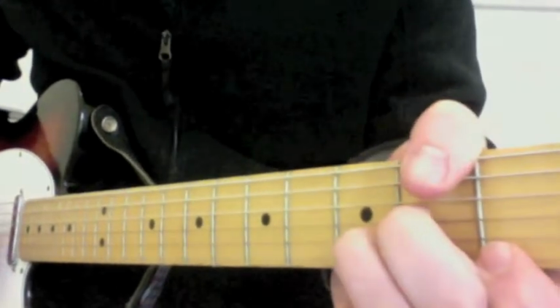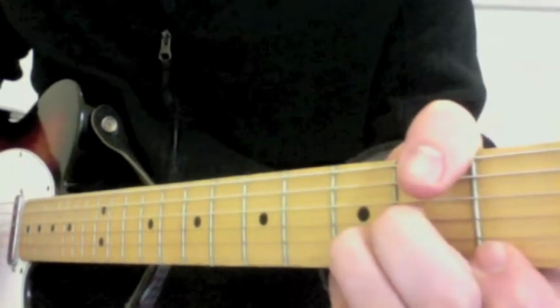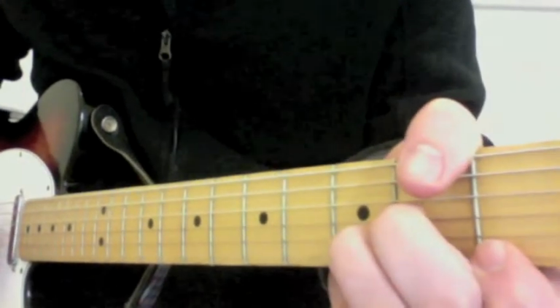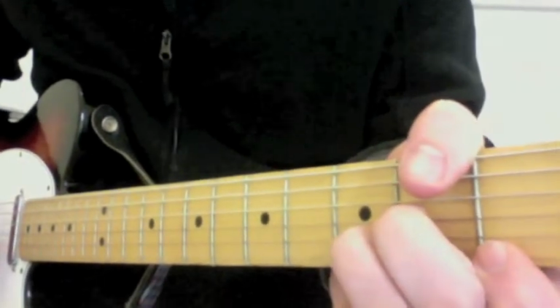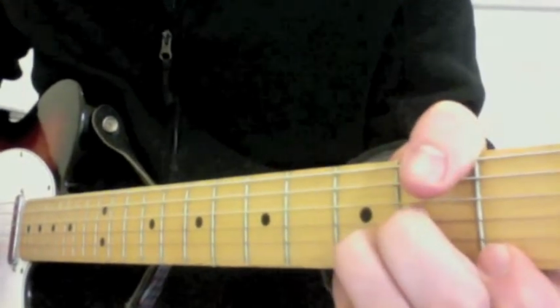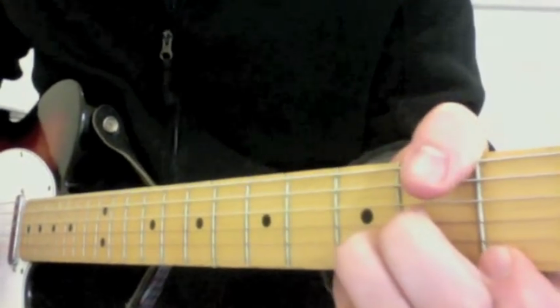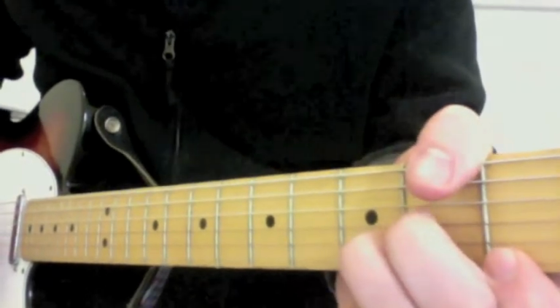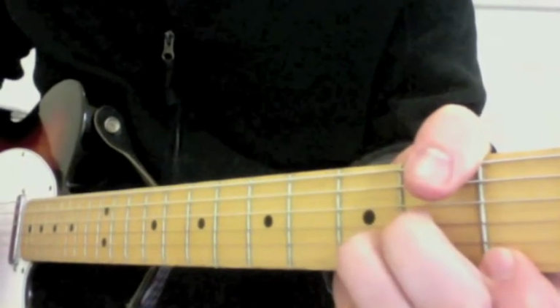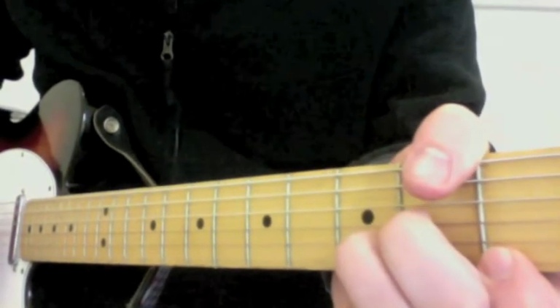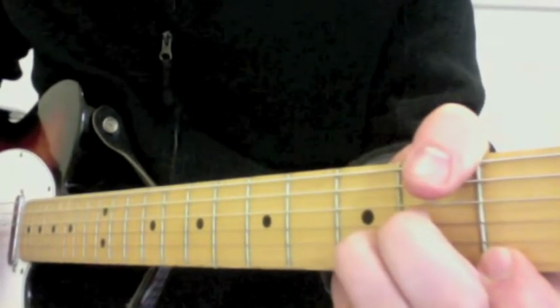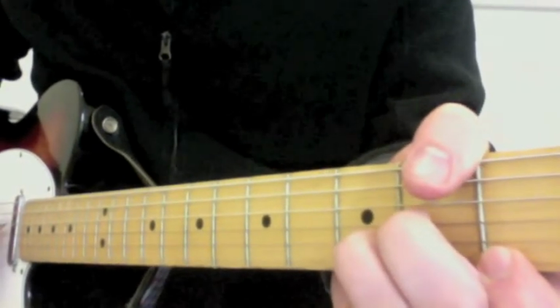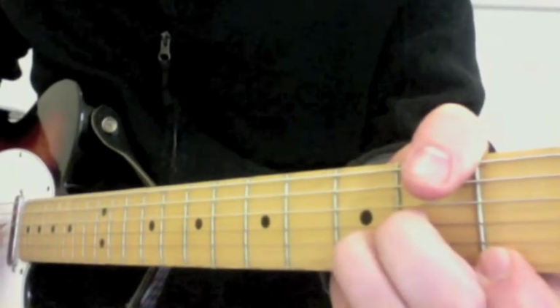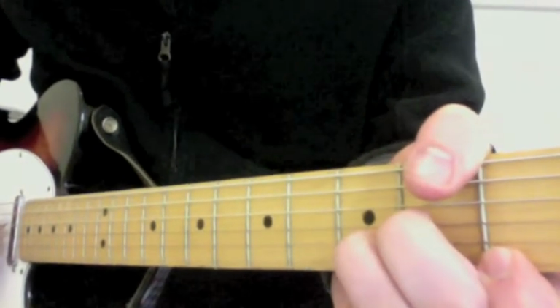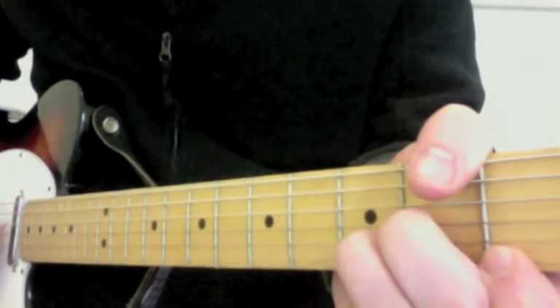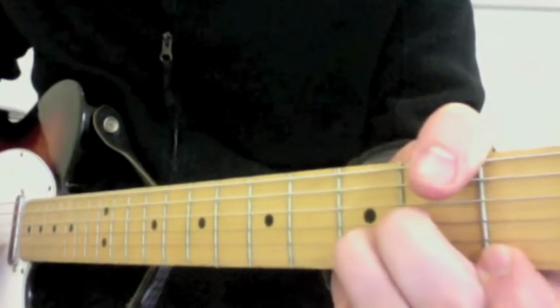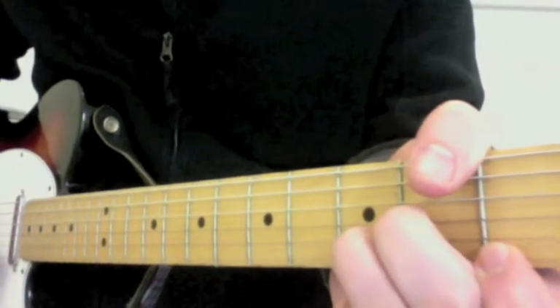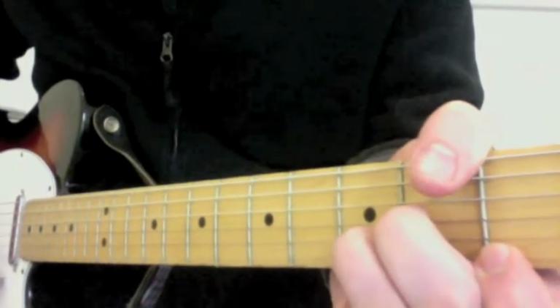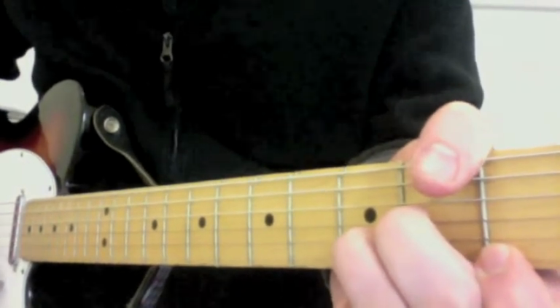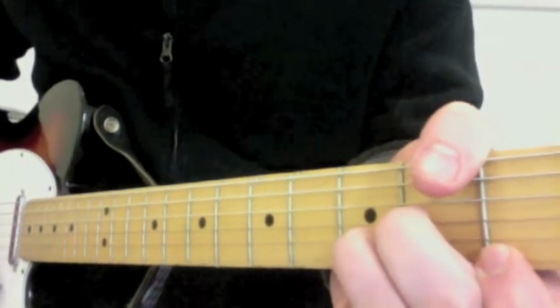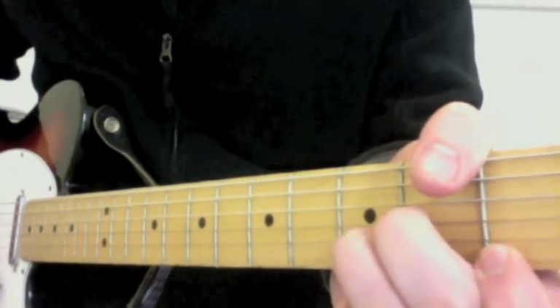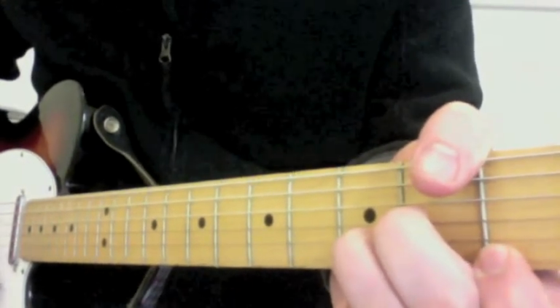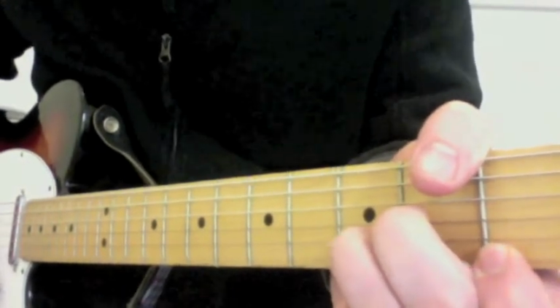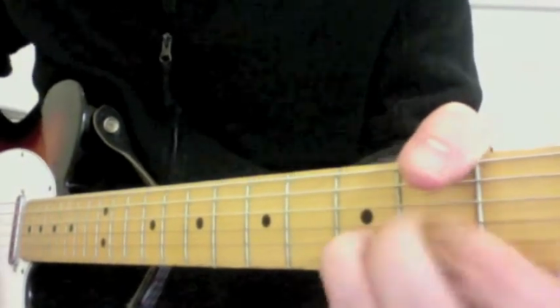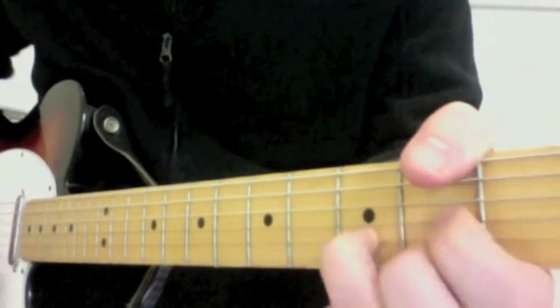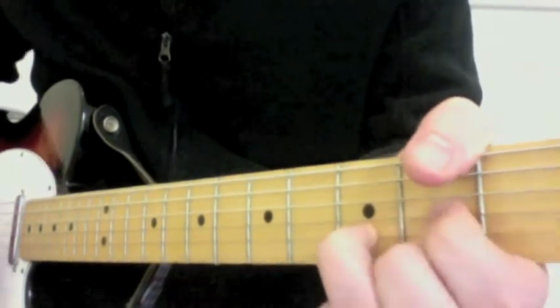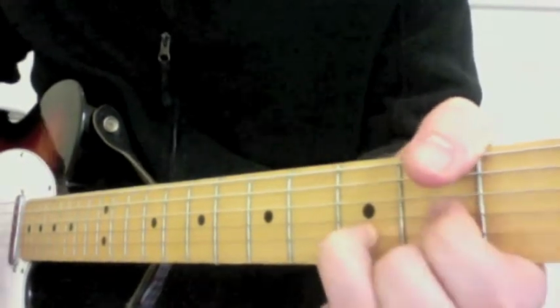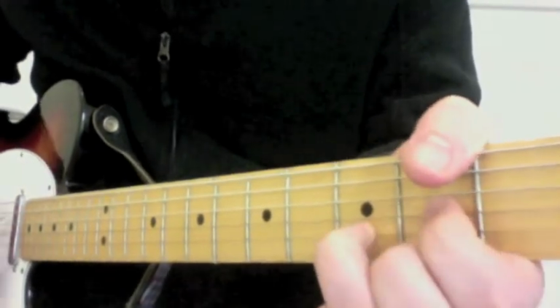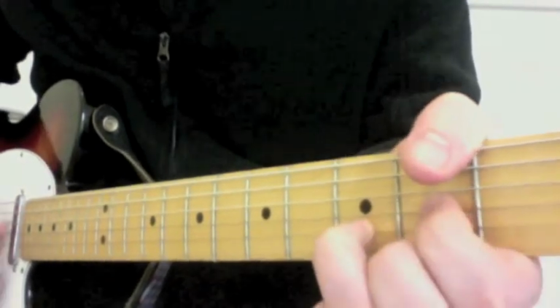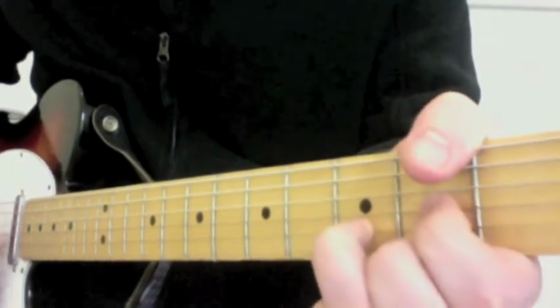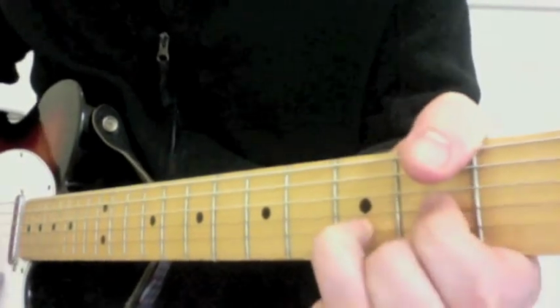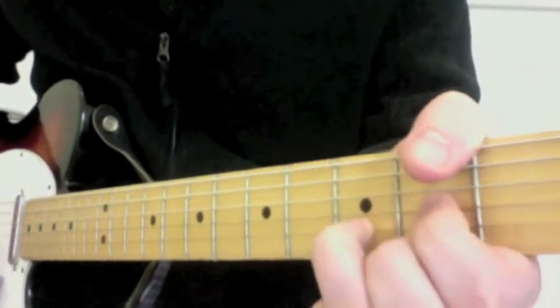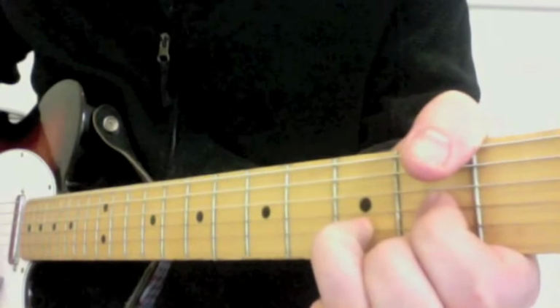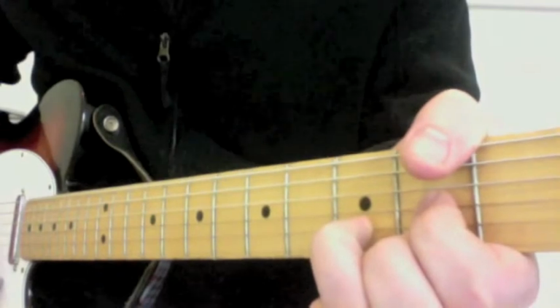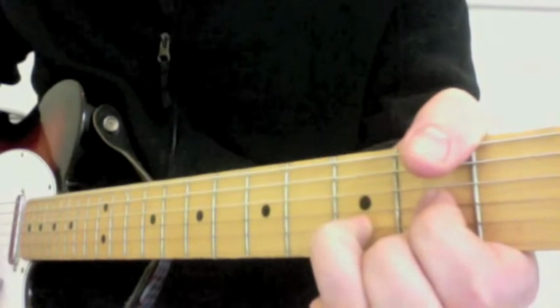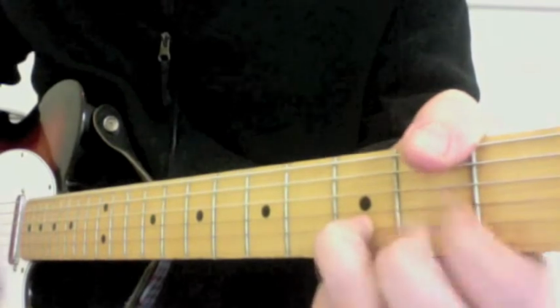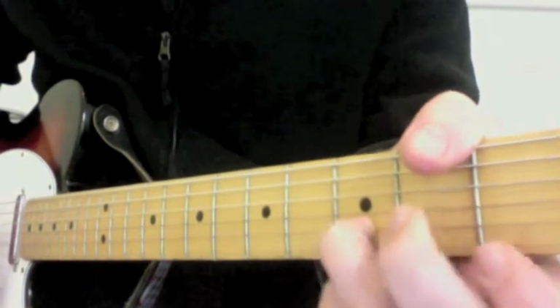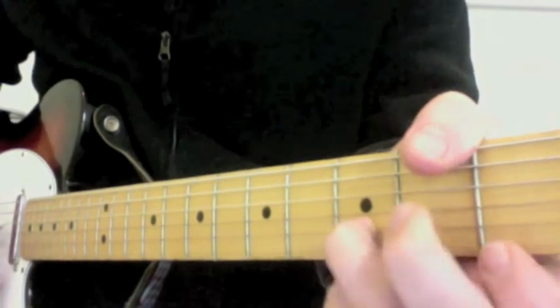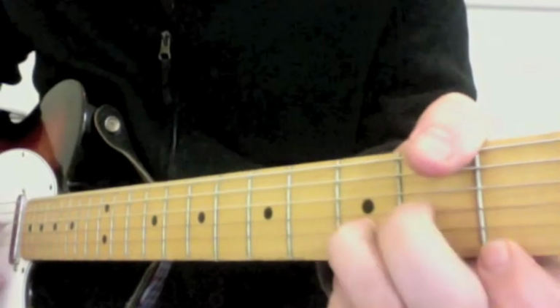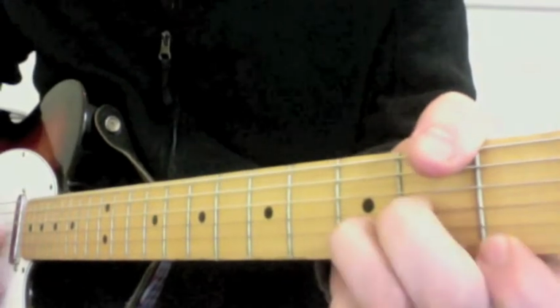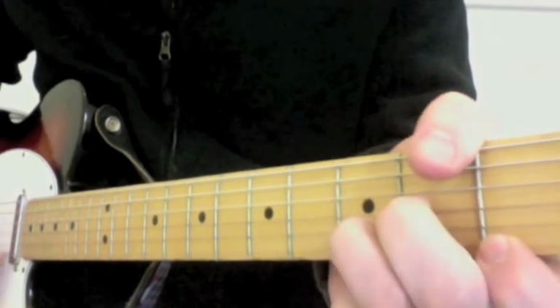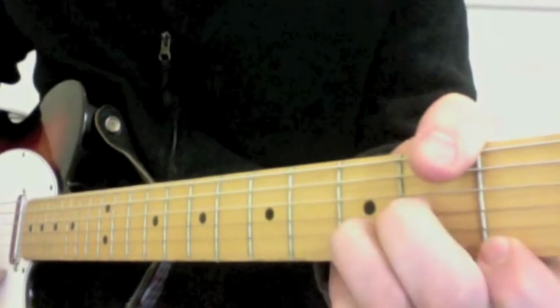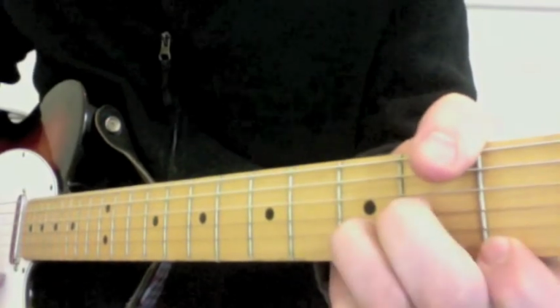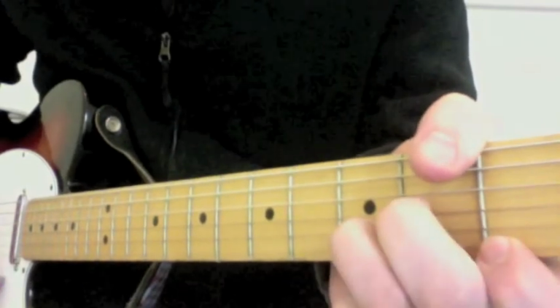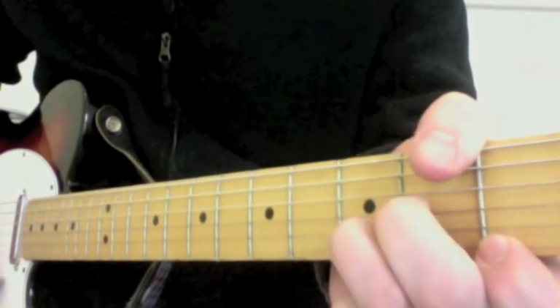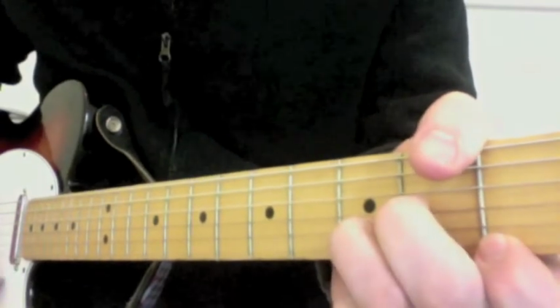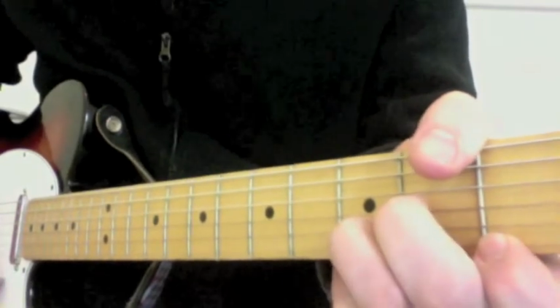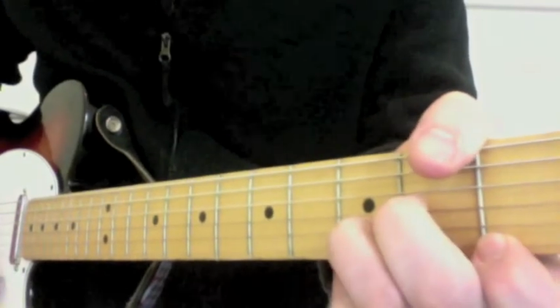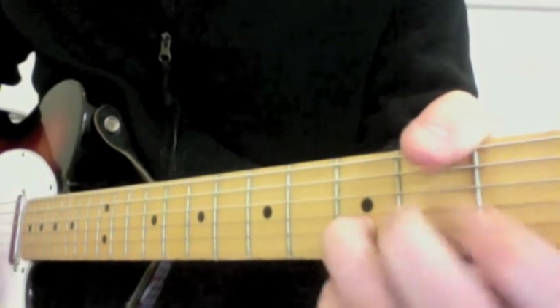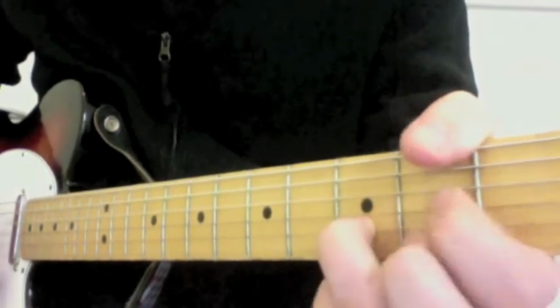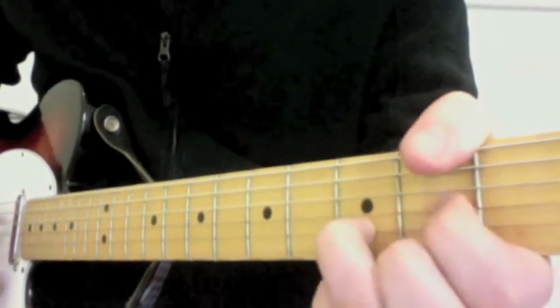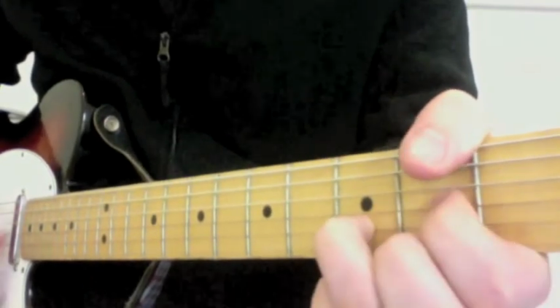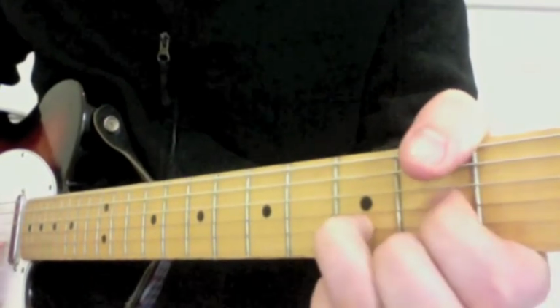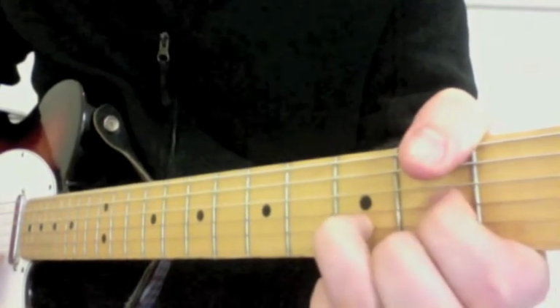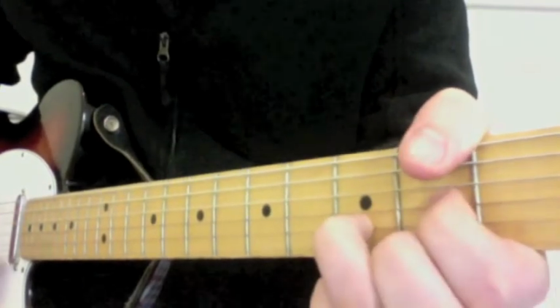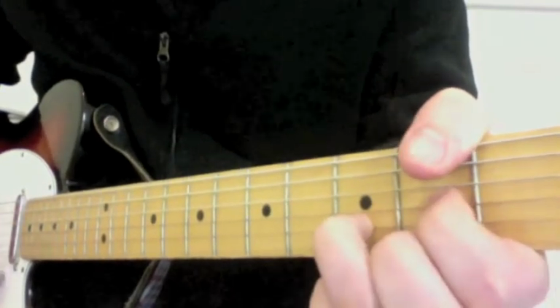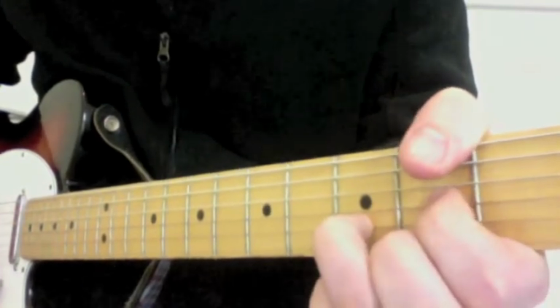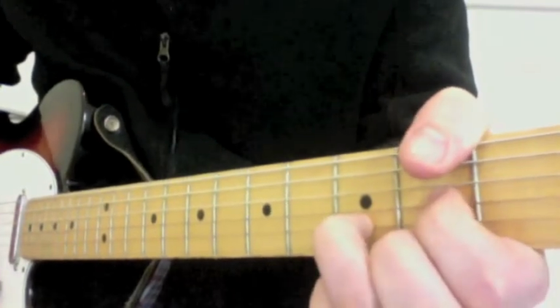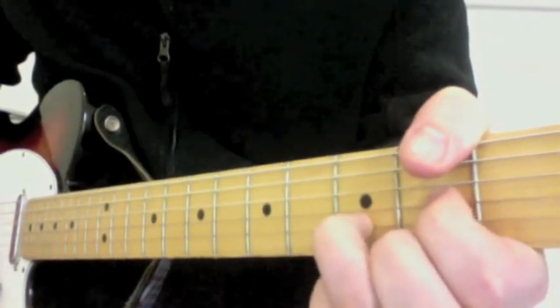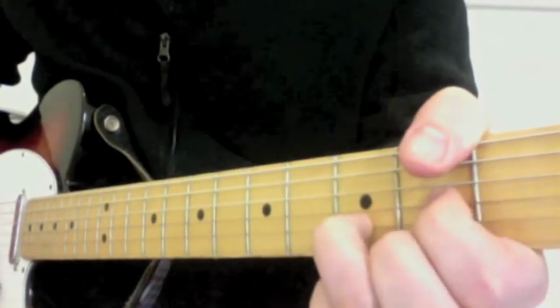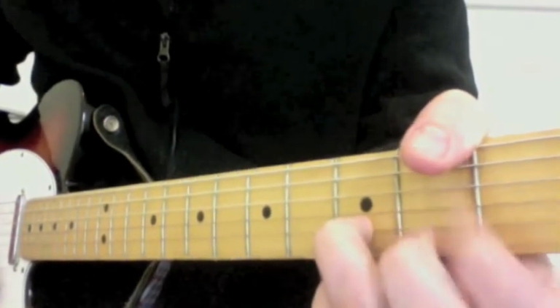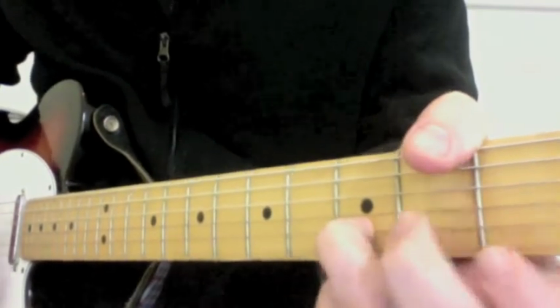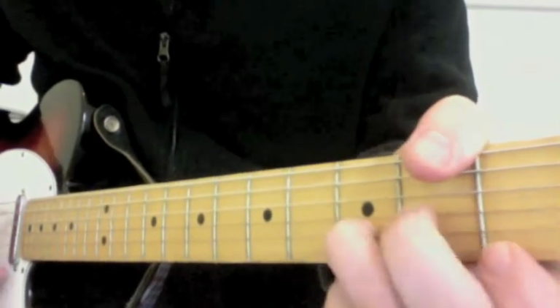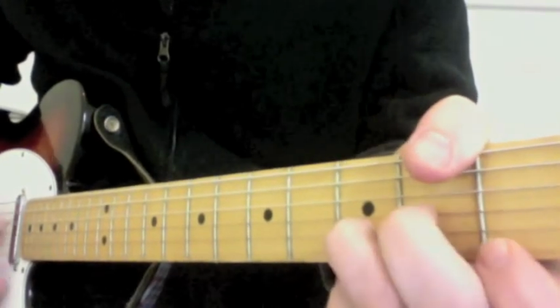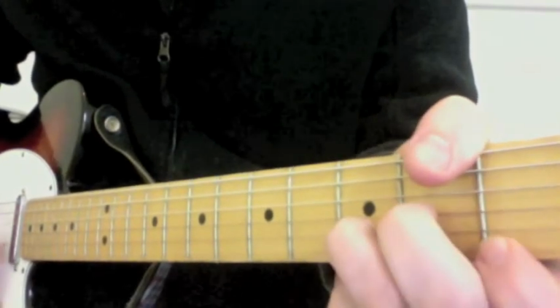So that should sound like this — D major, D minor, D major, D minor.